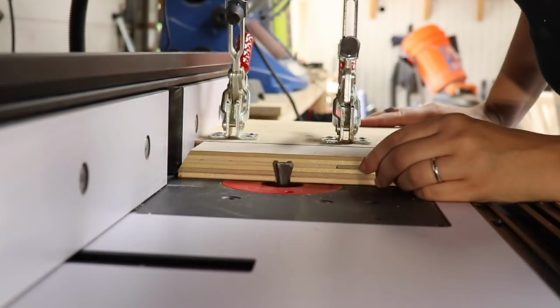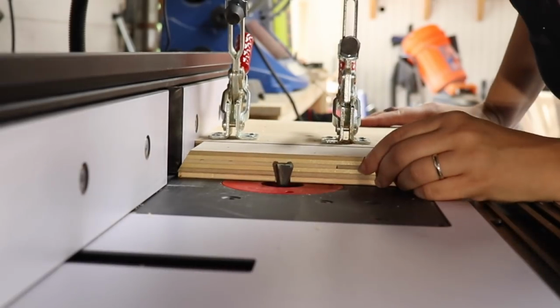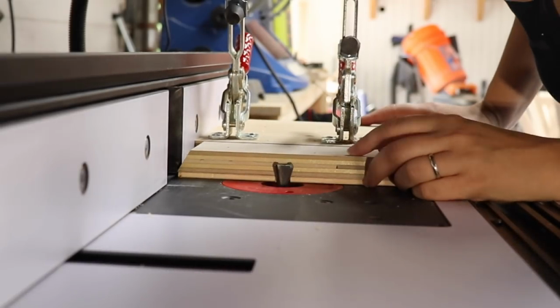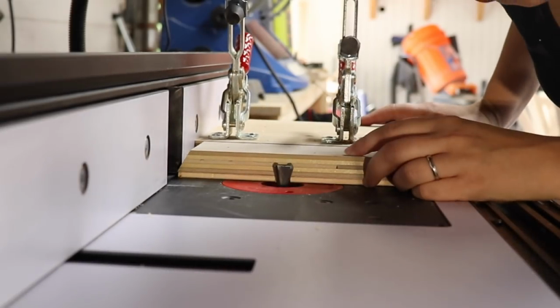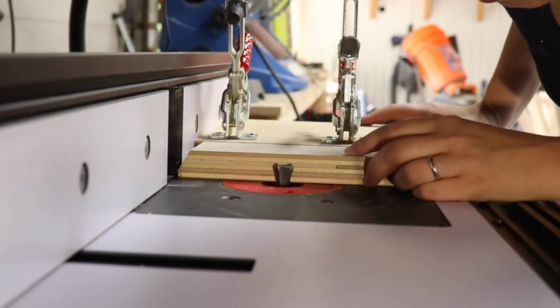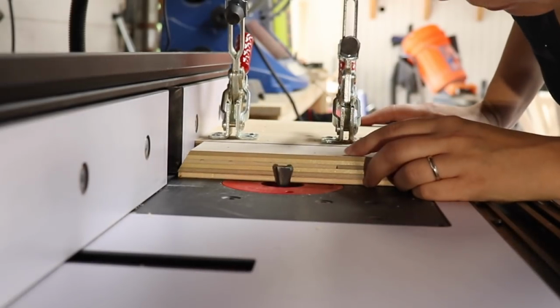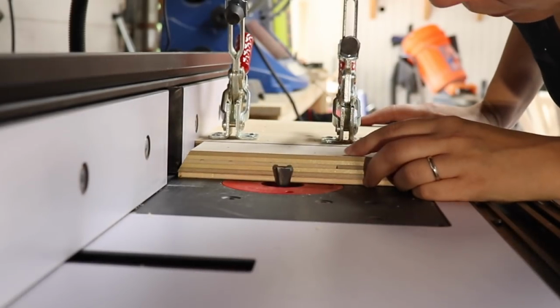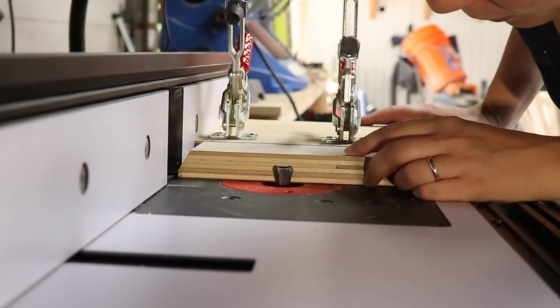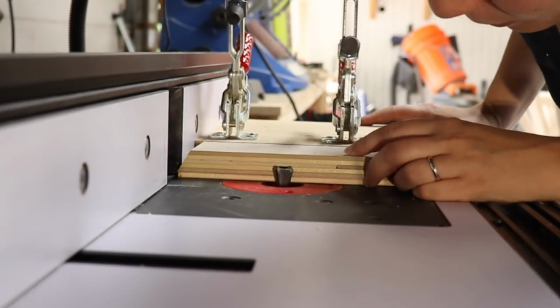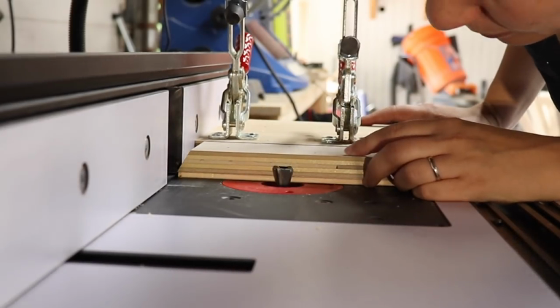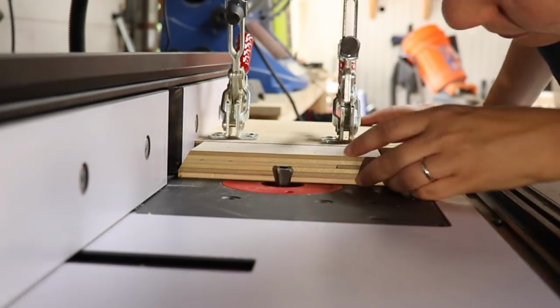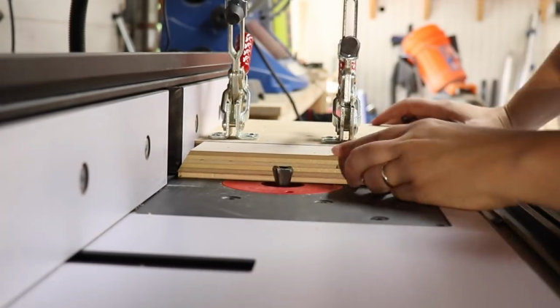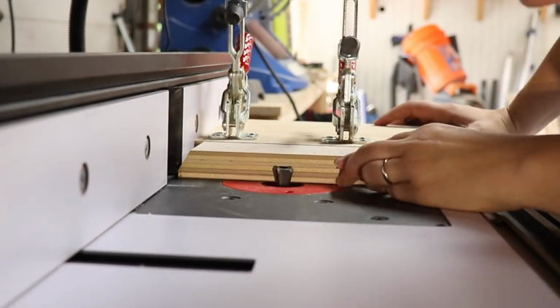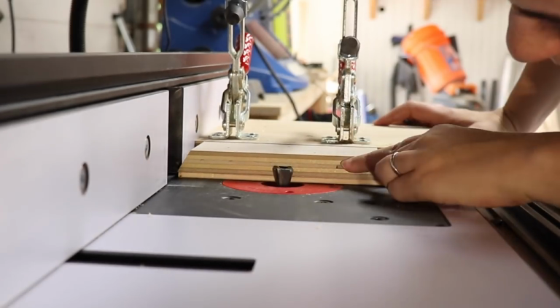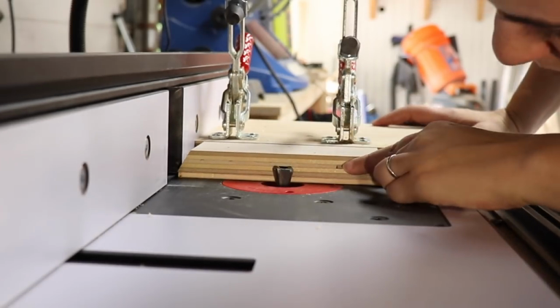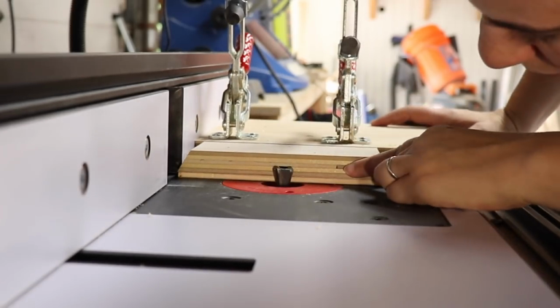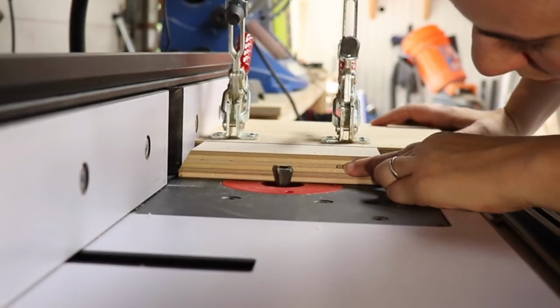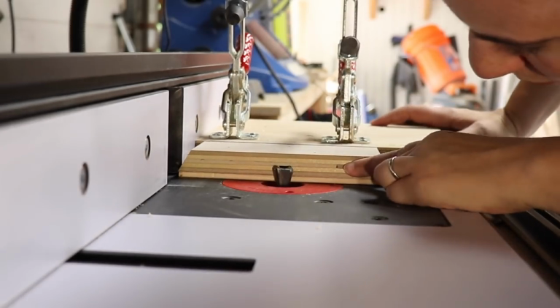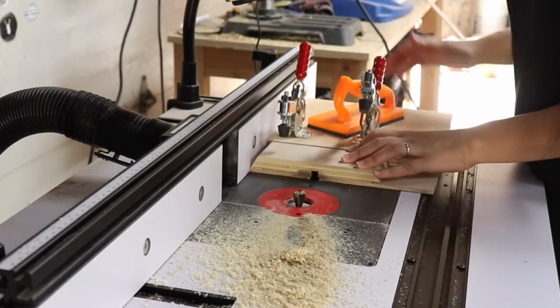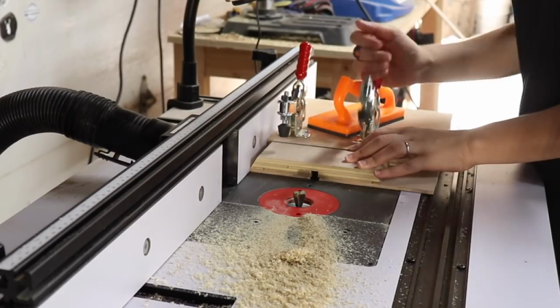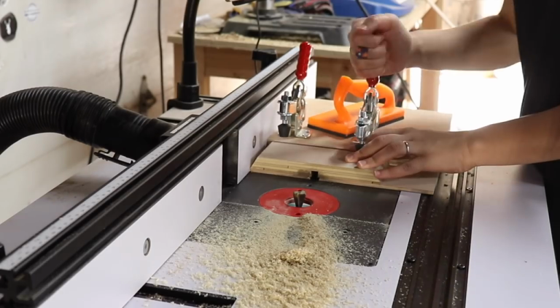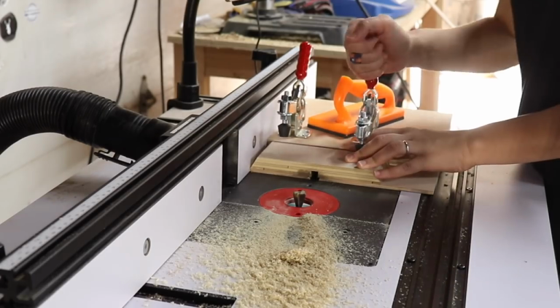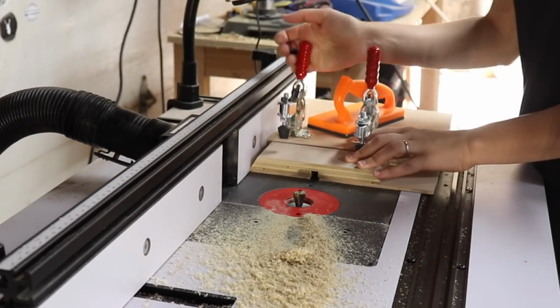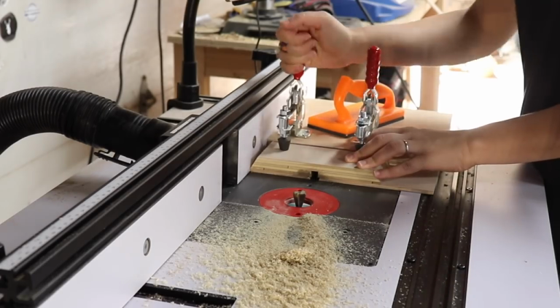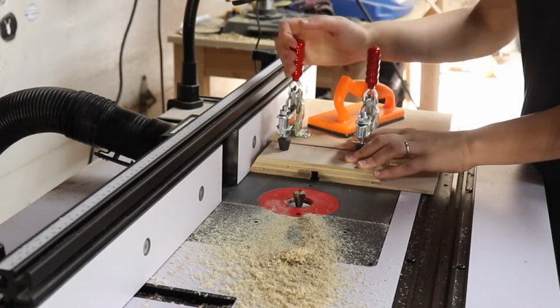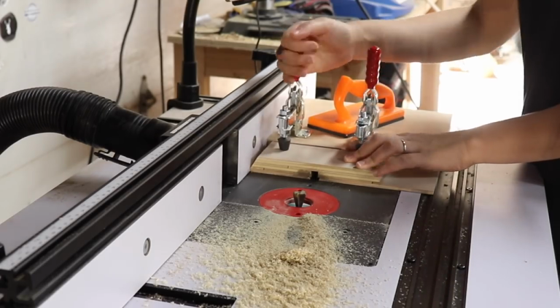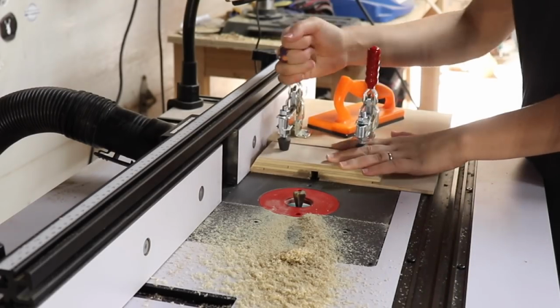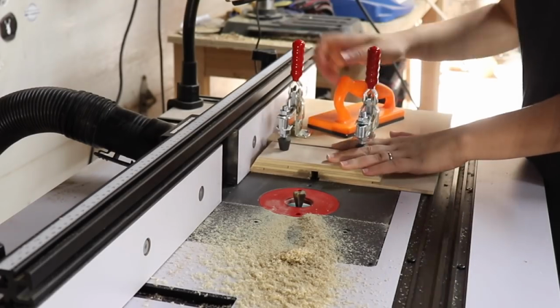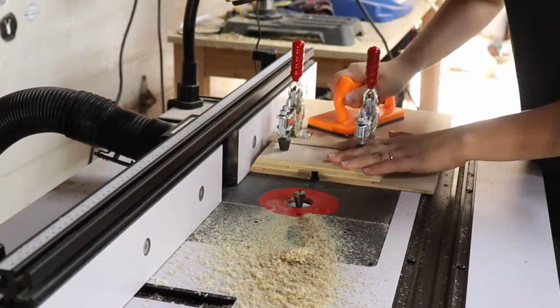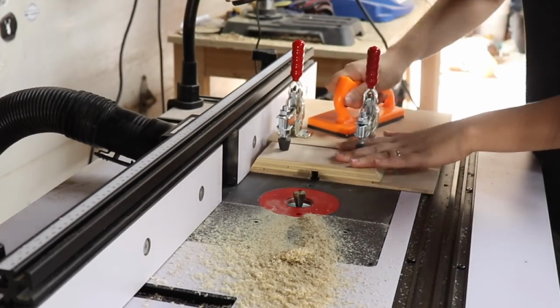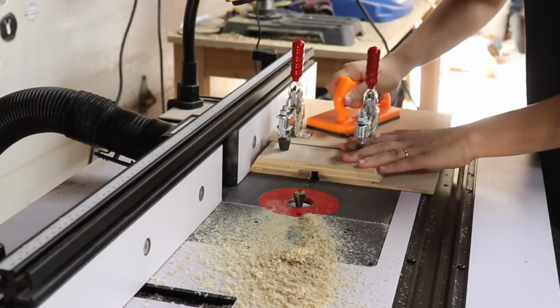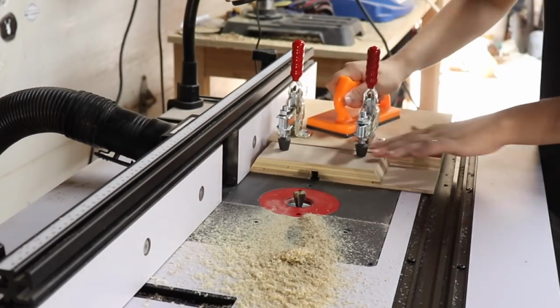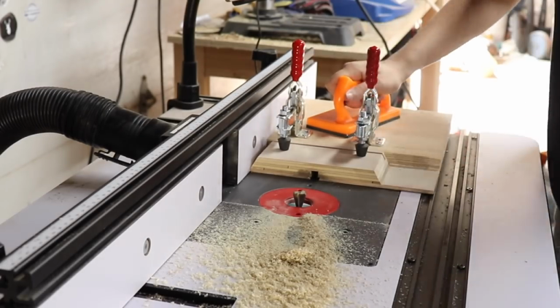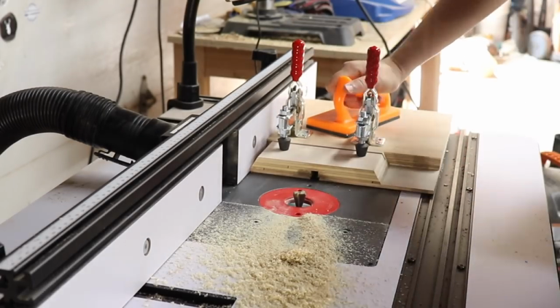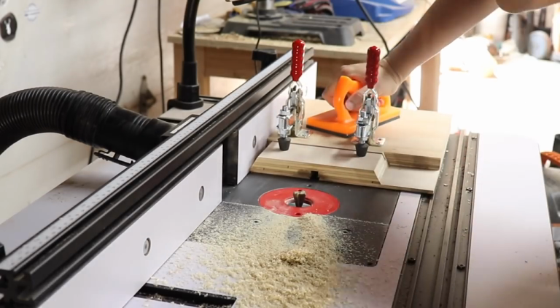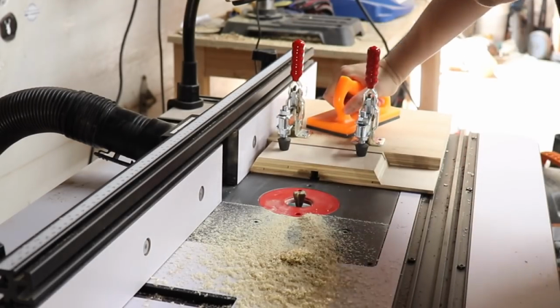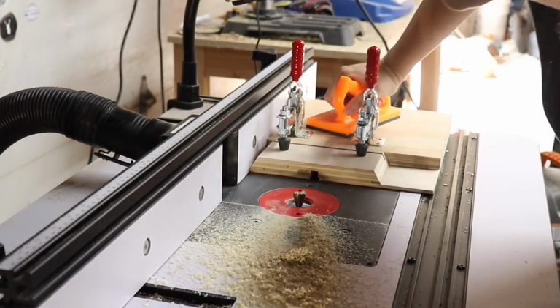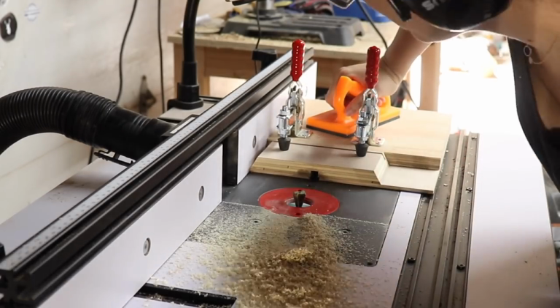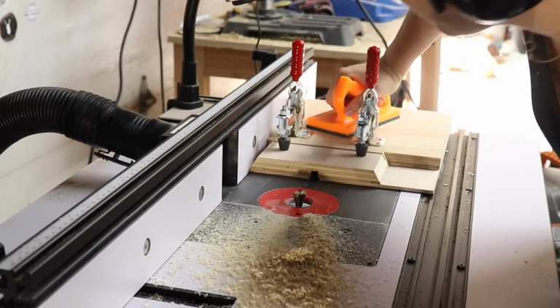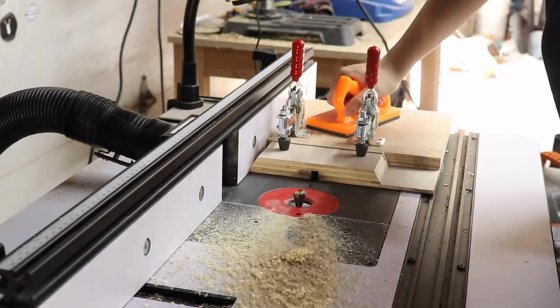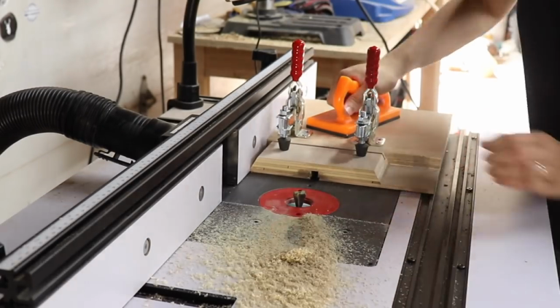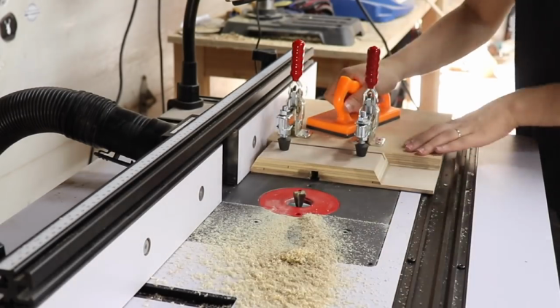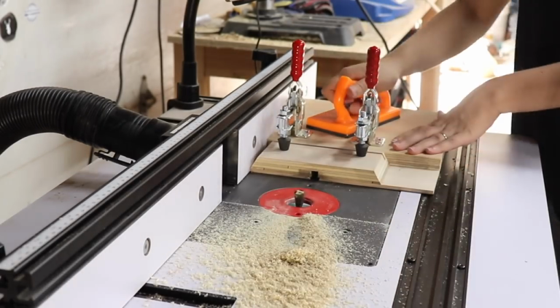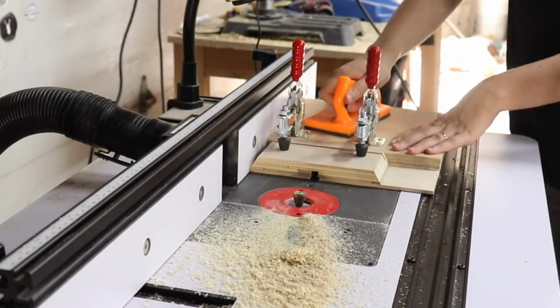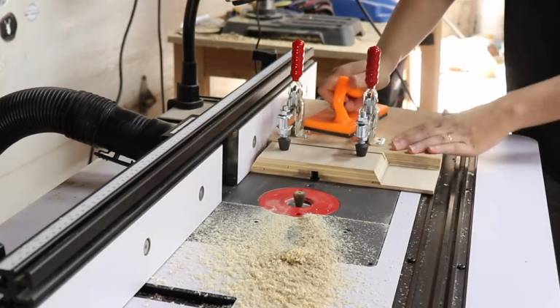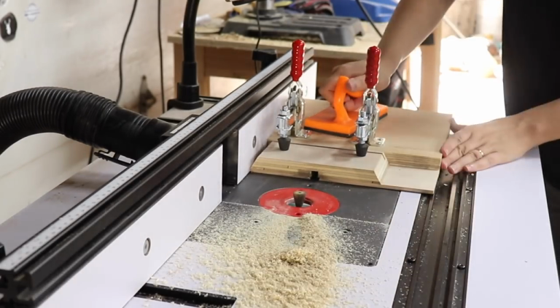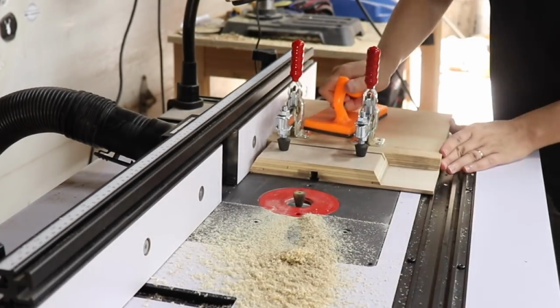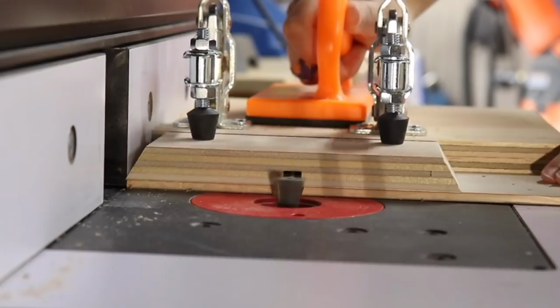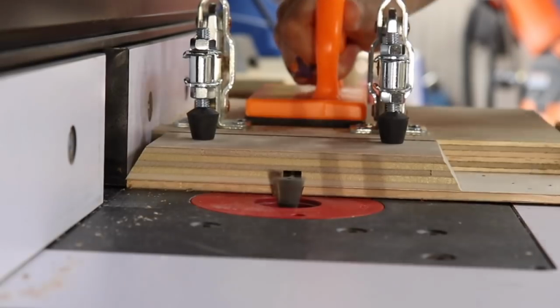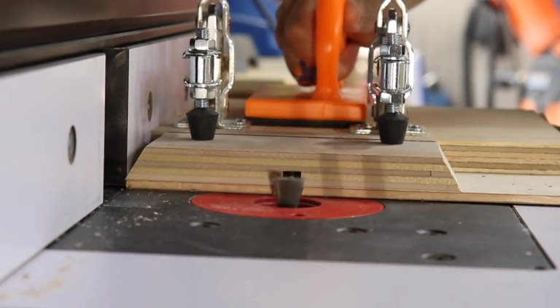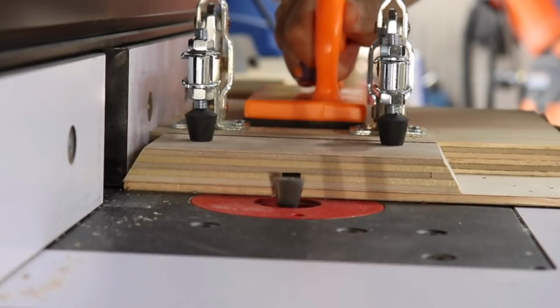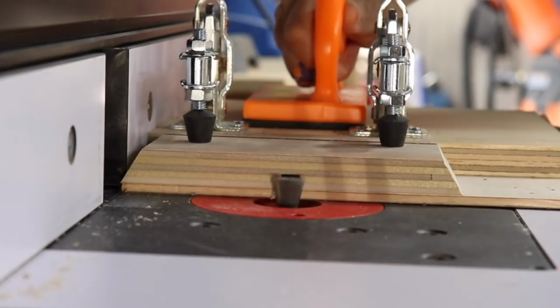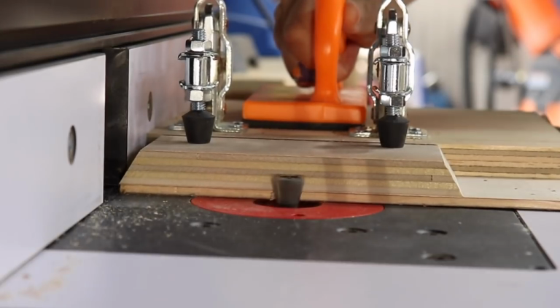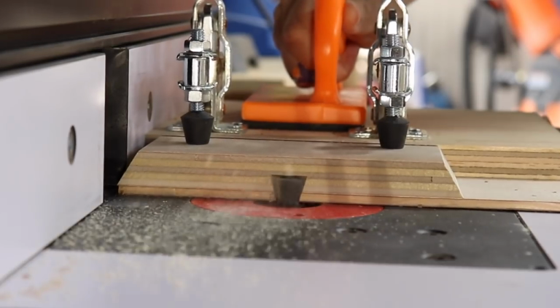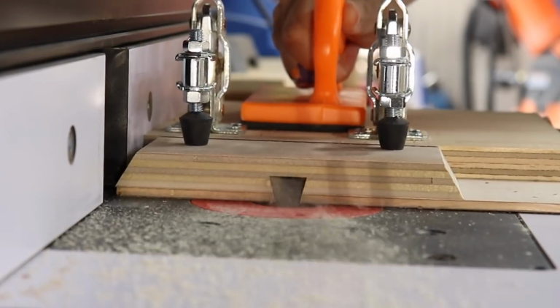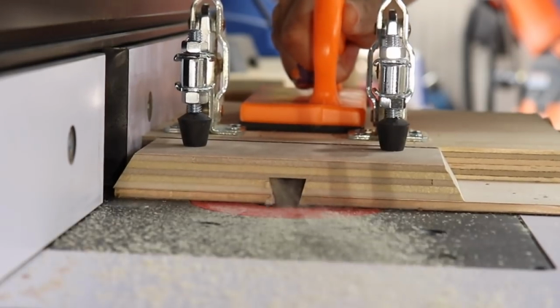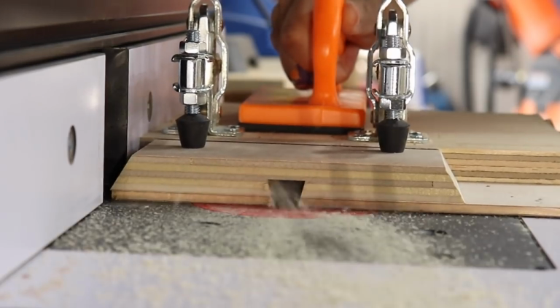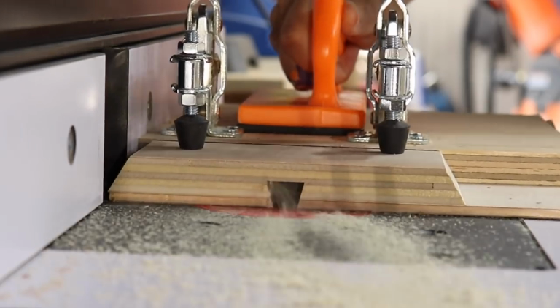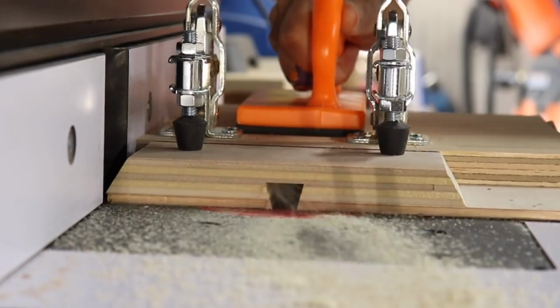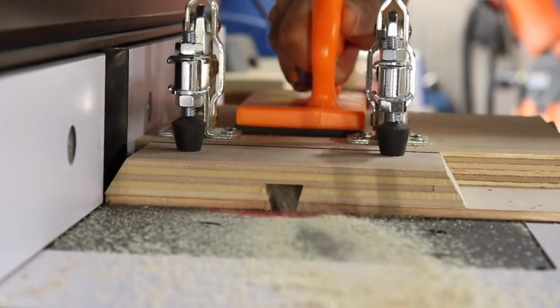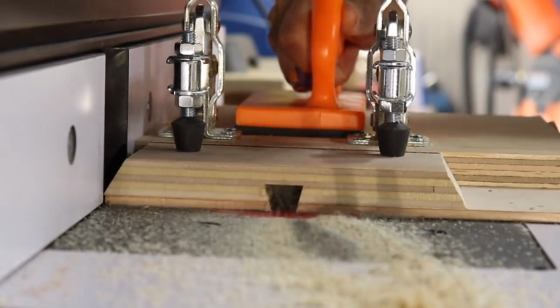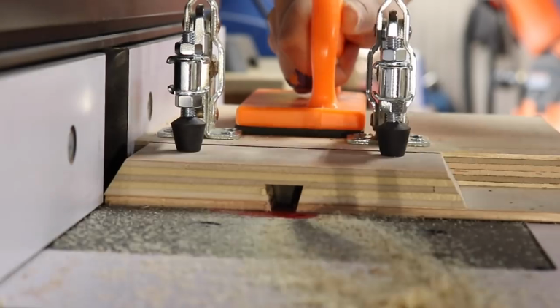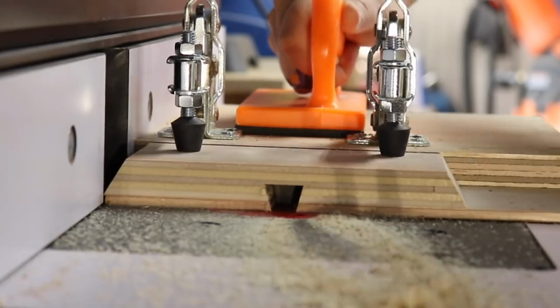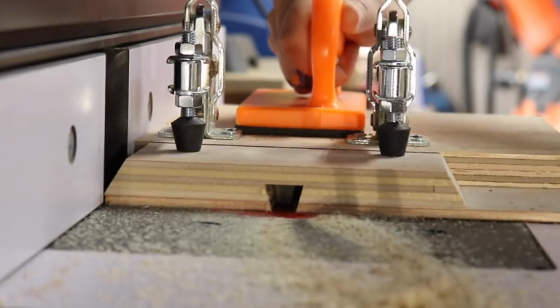This is going to be a stopped sliding dovetail, so I made sure to stop moving the jig when the front of the plywood hit the outfeed fence.